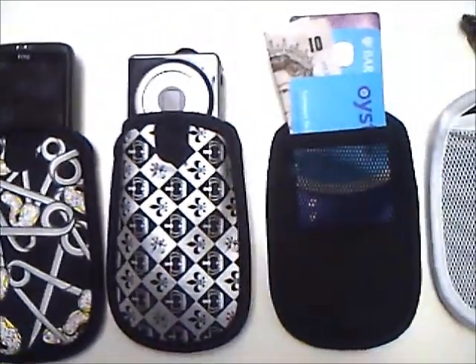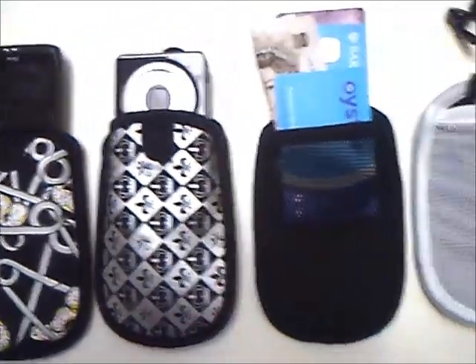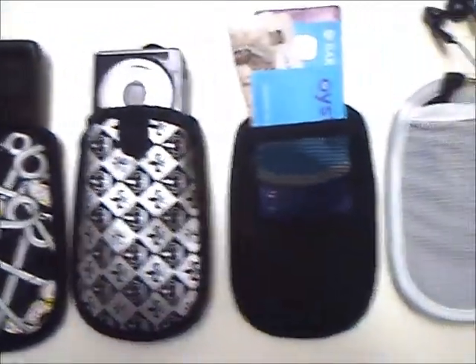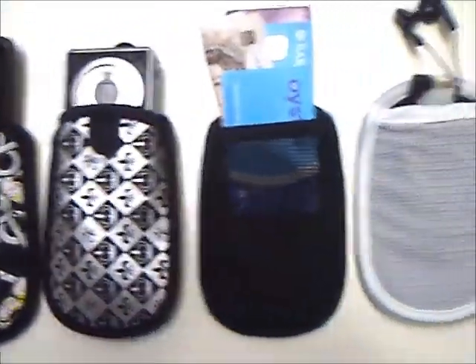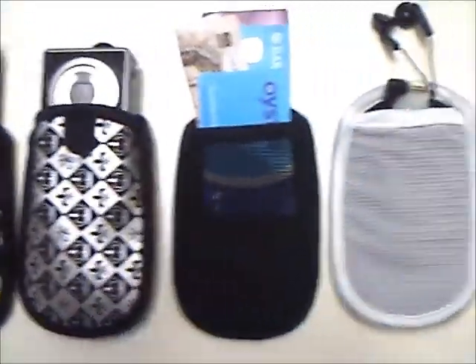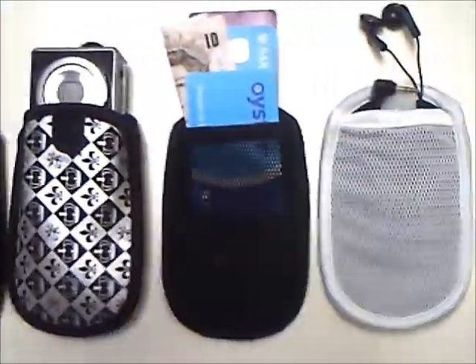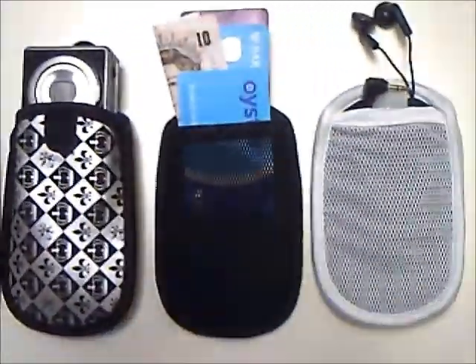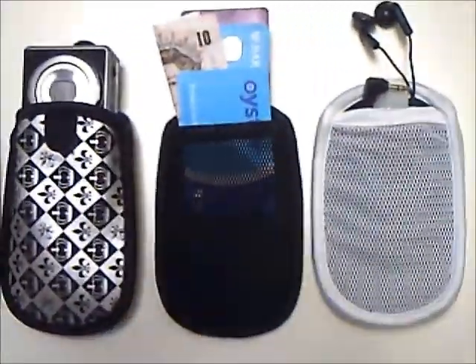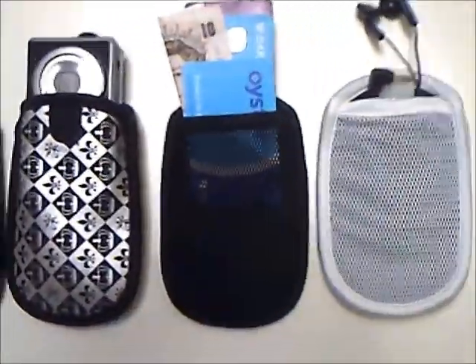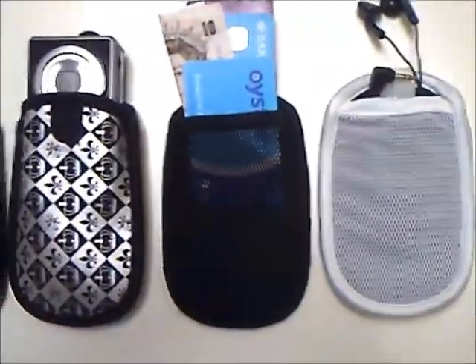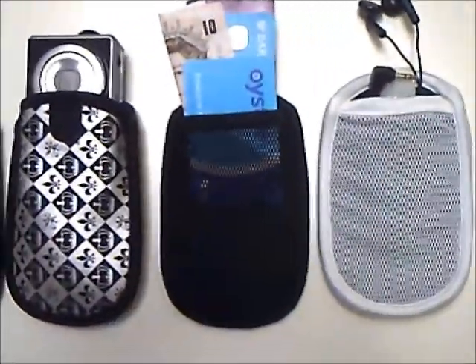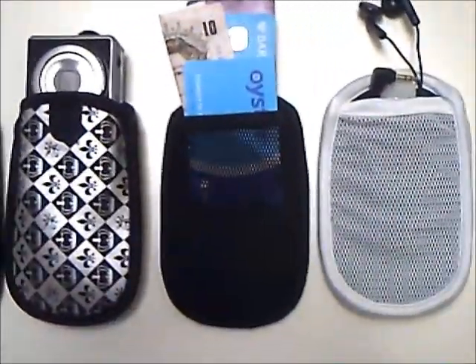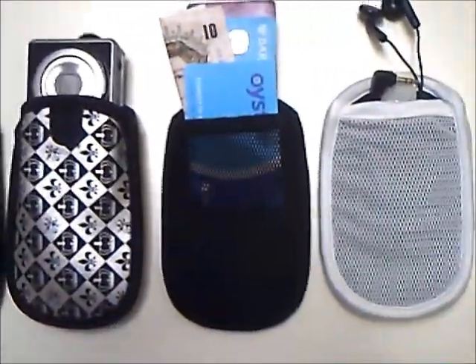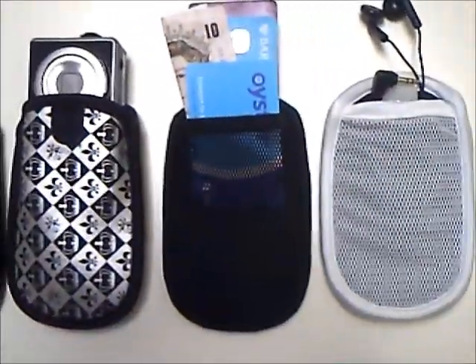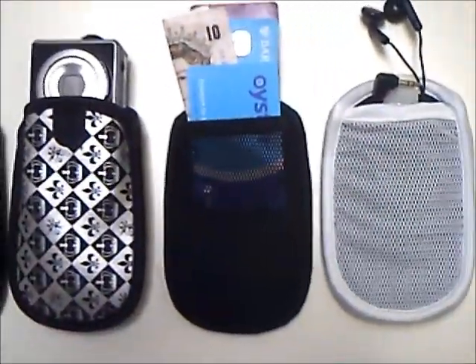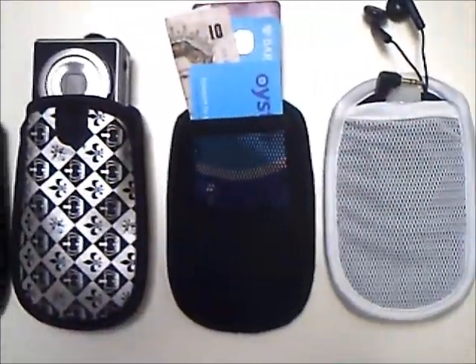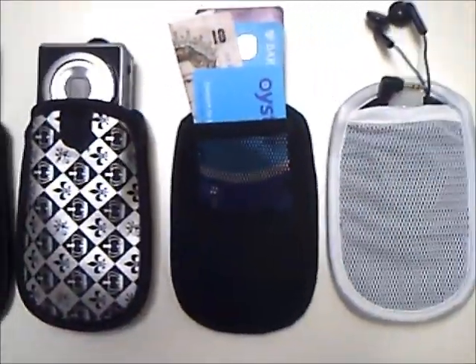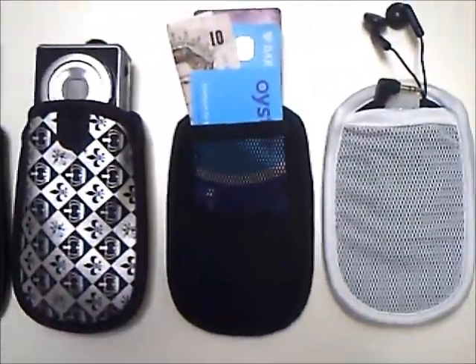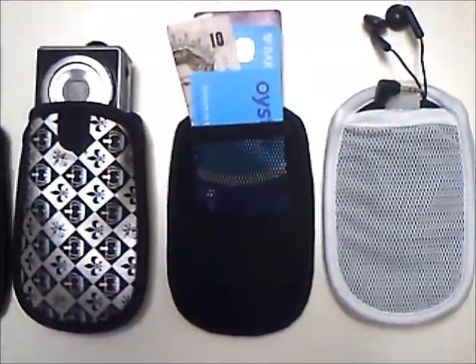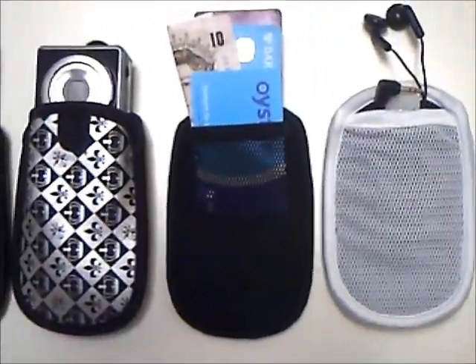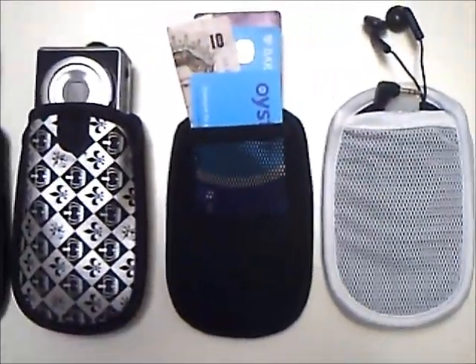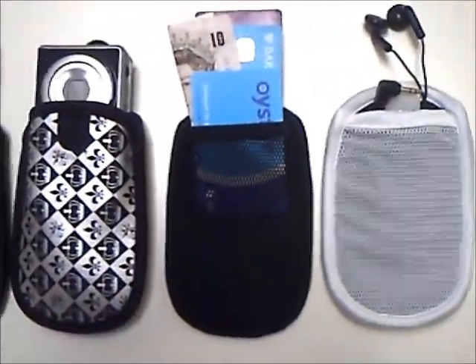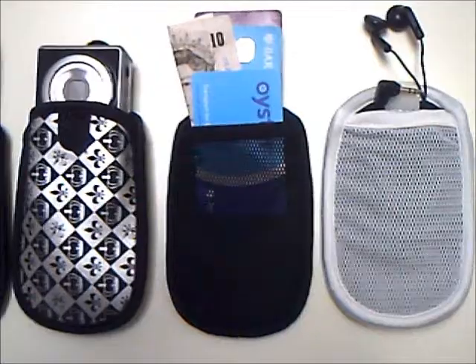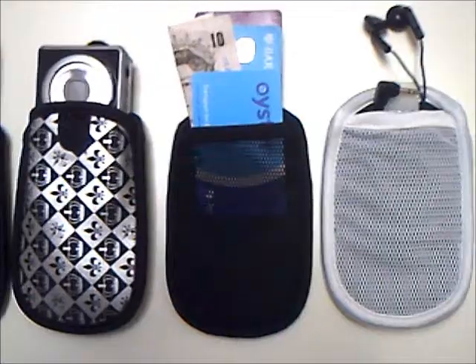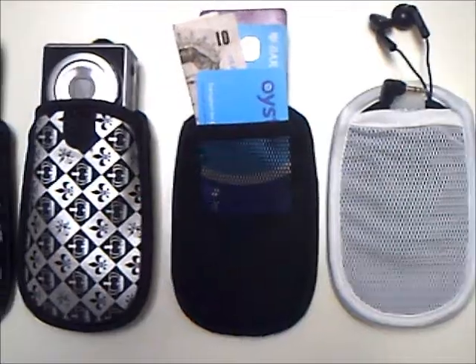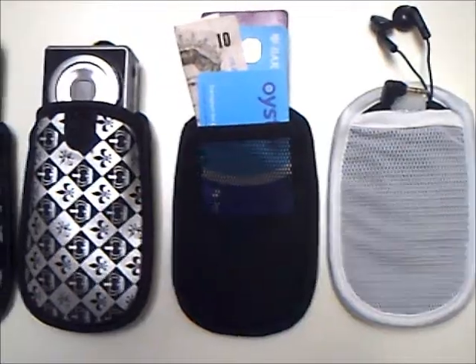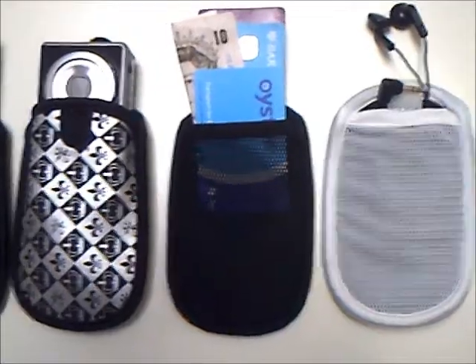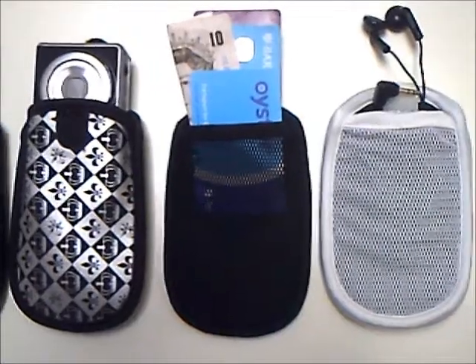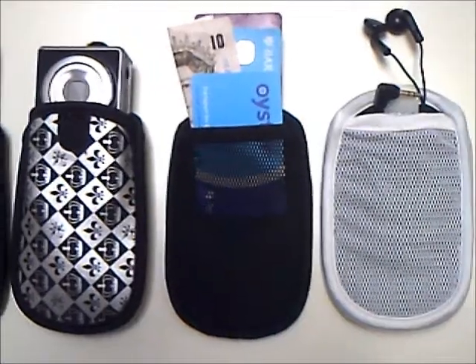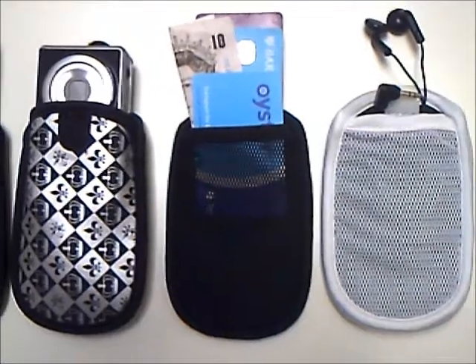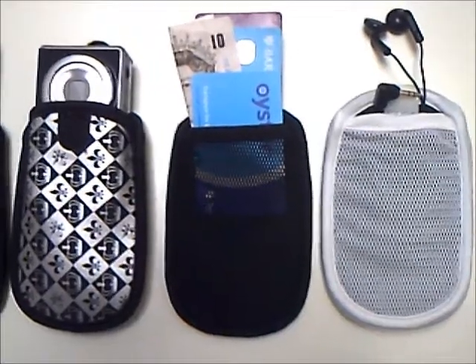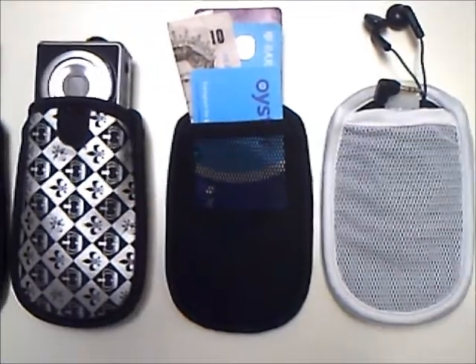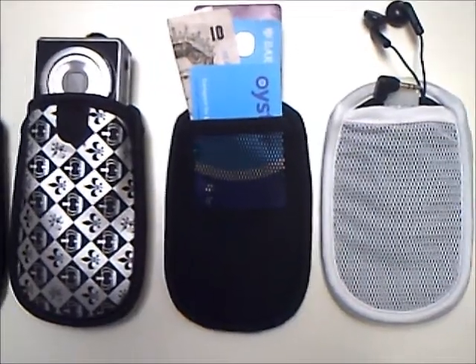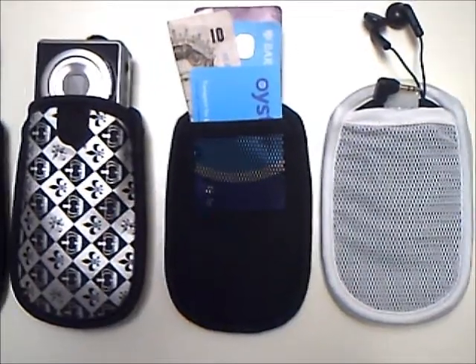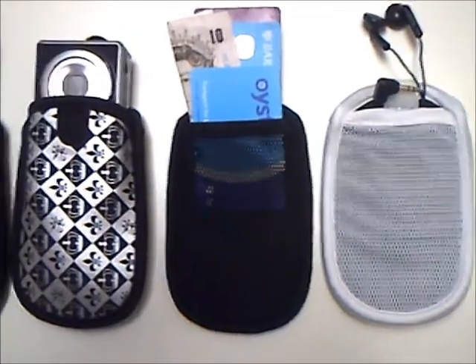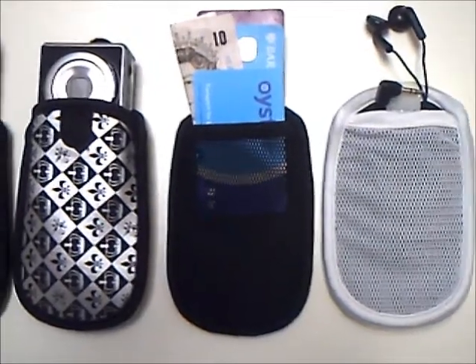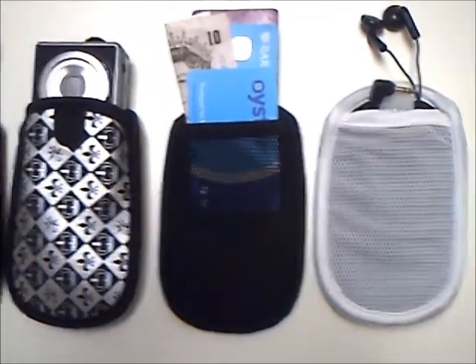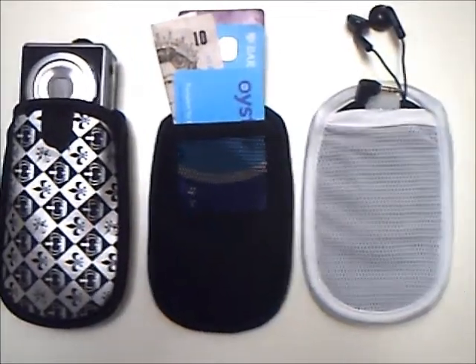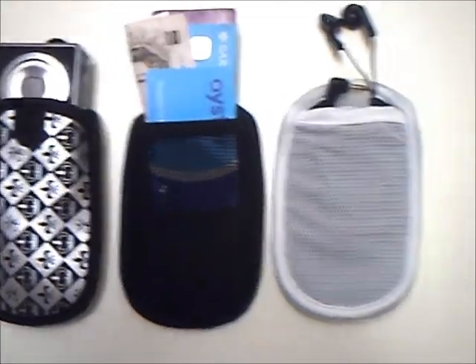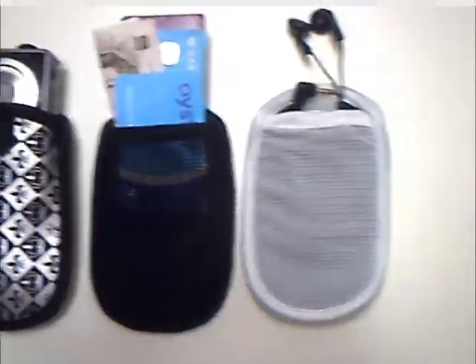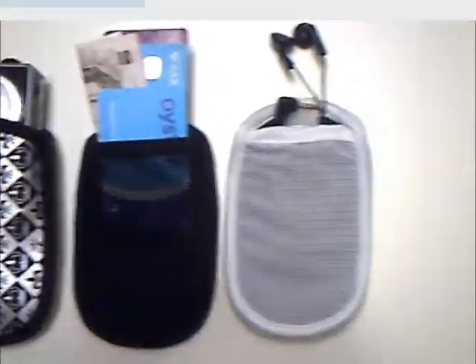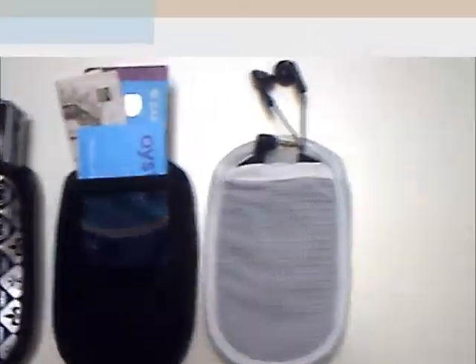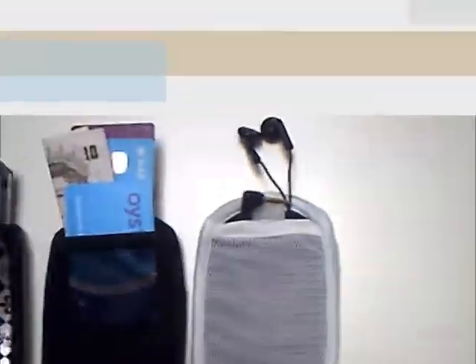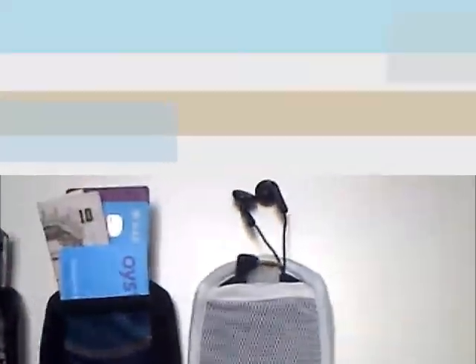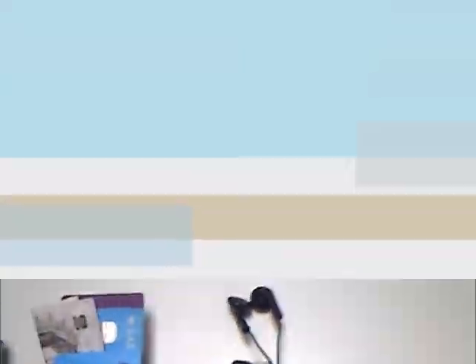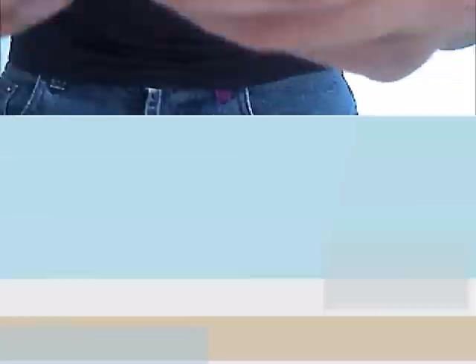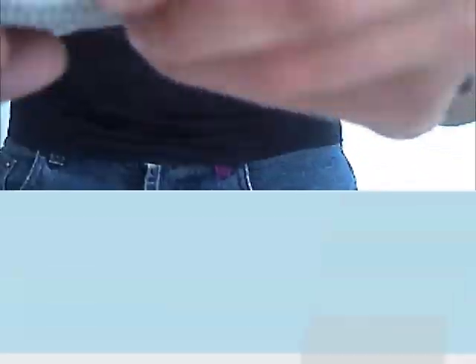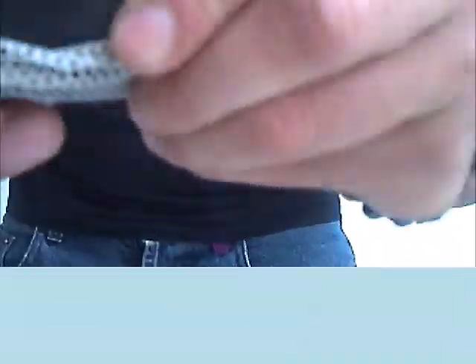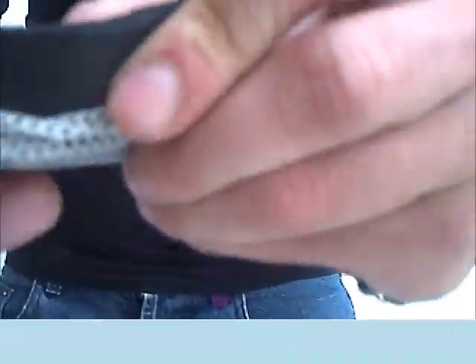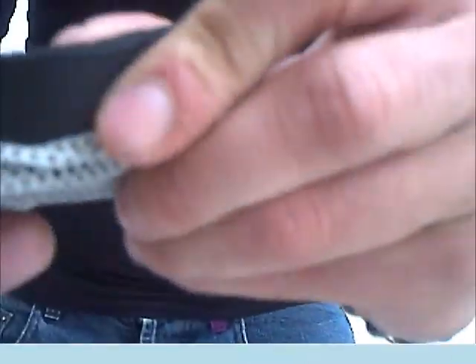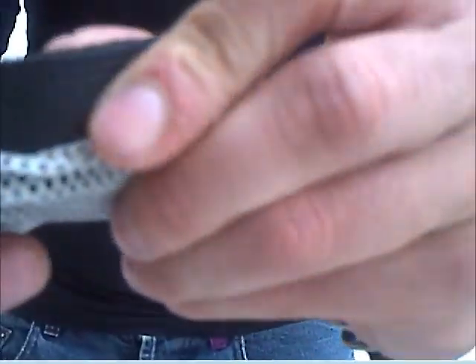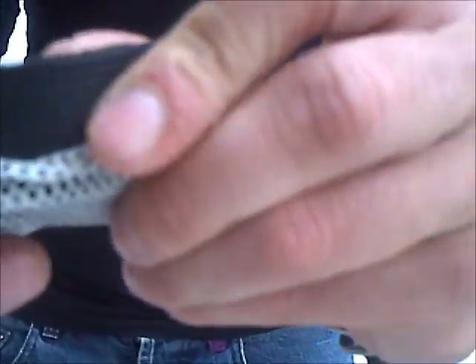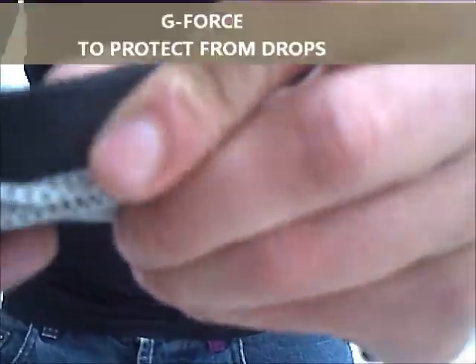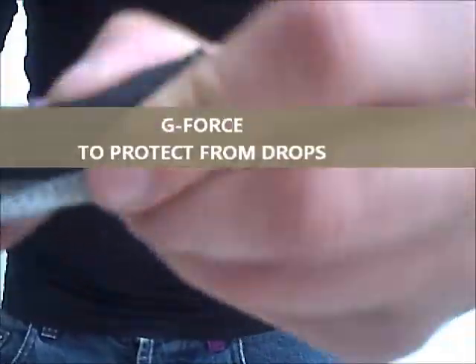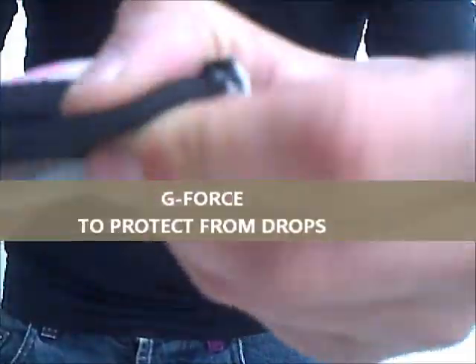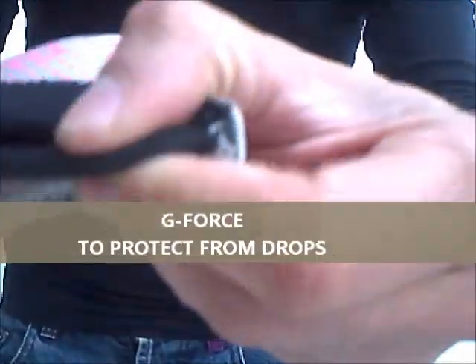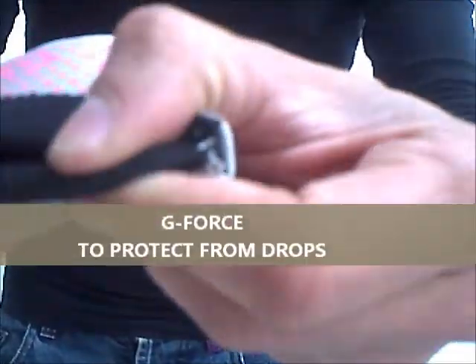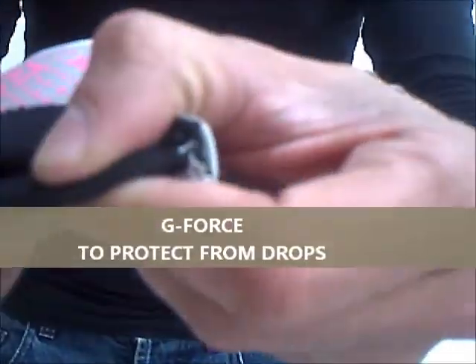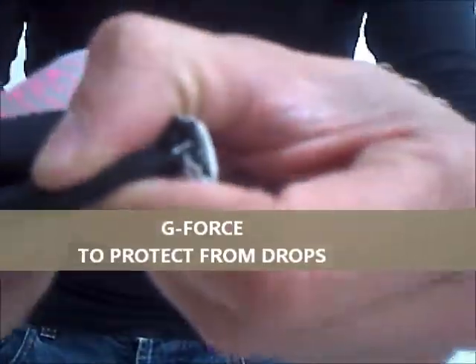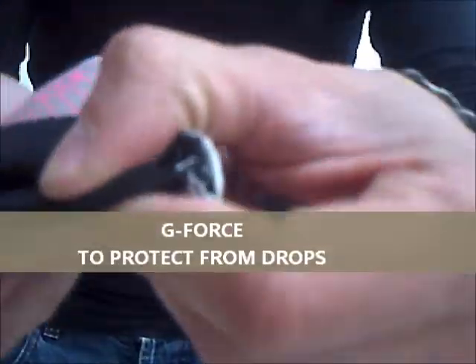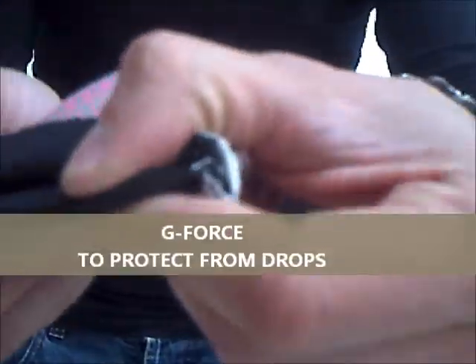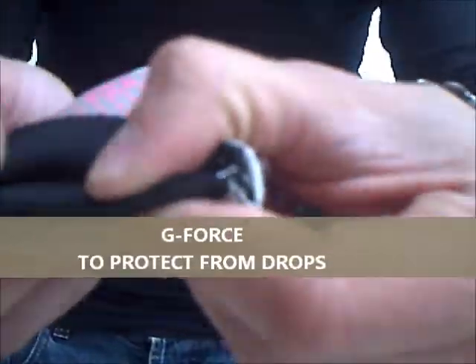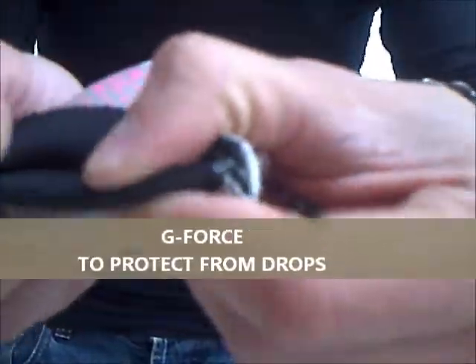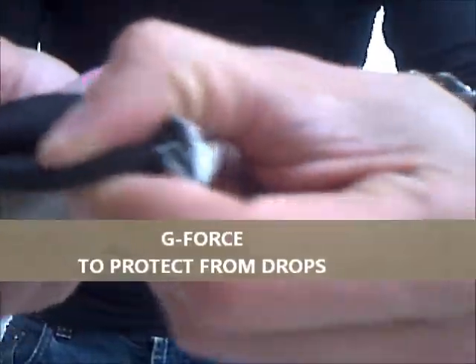We've put a mesh pocket behind so that you may insert your cards, cash, or headphones. This is a material that we call GPS.